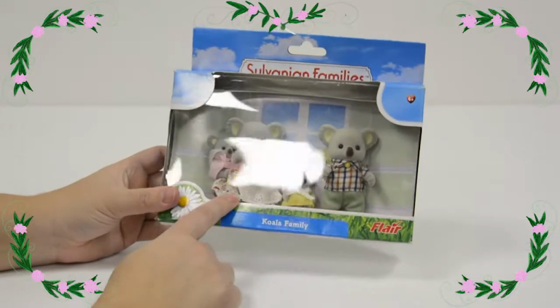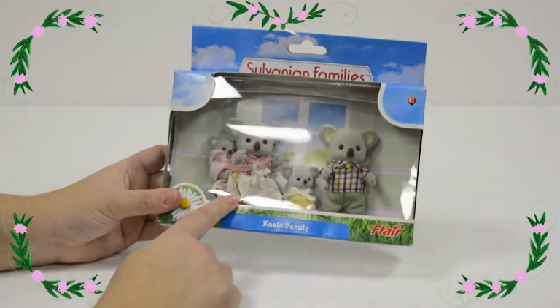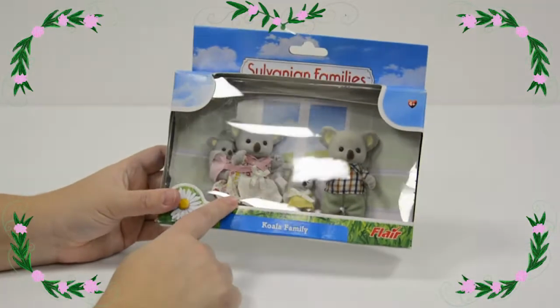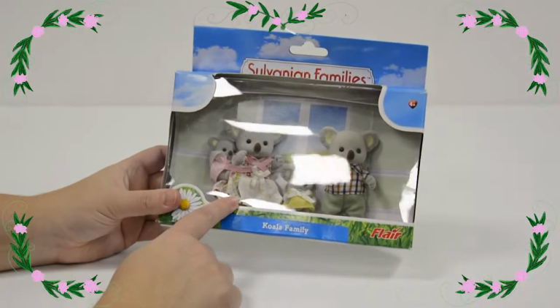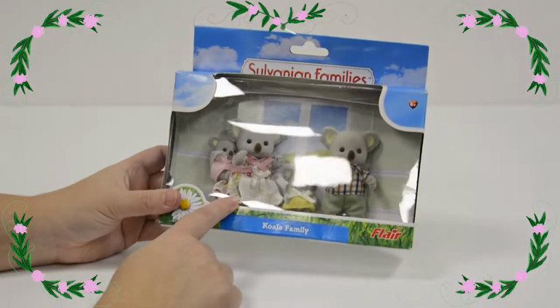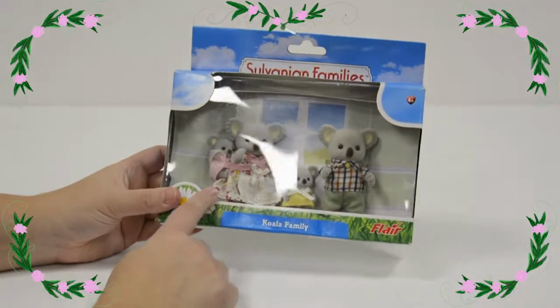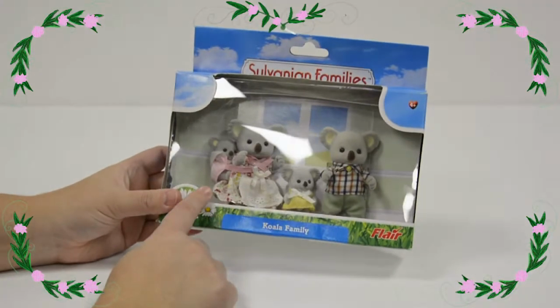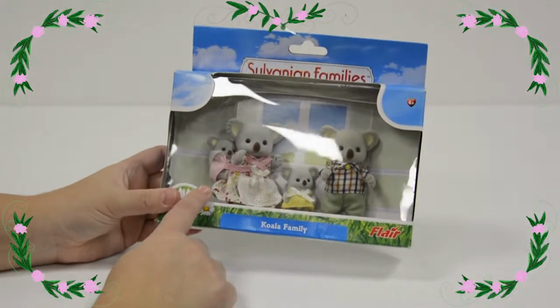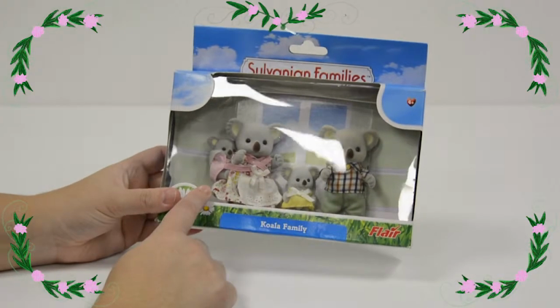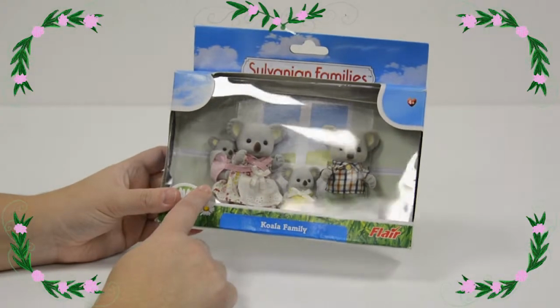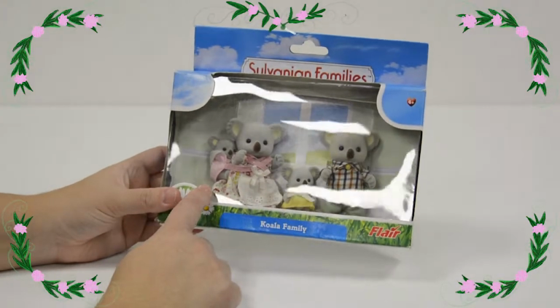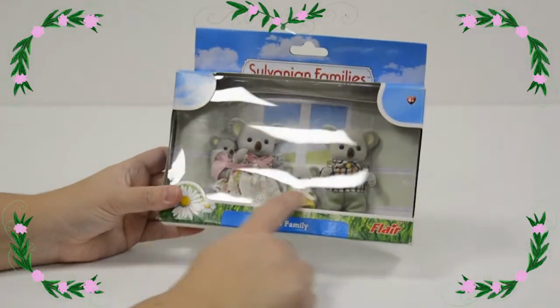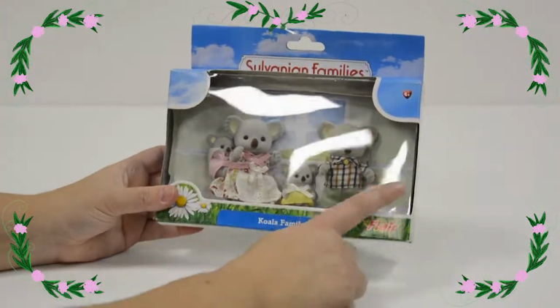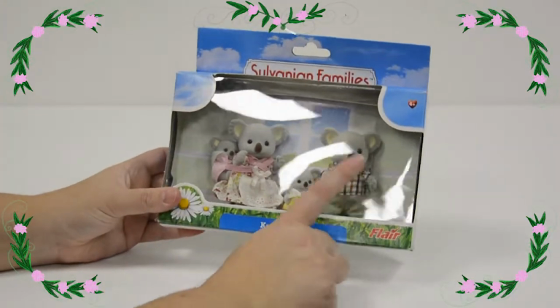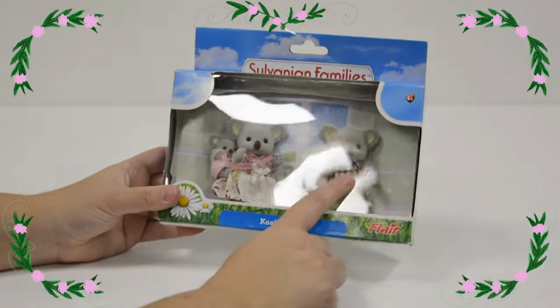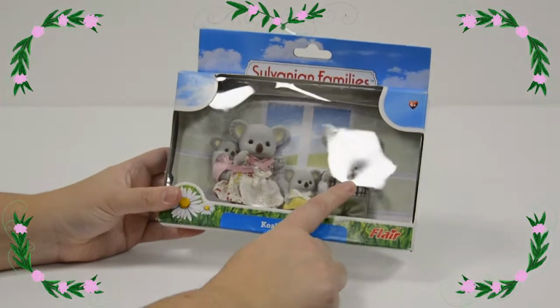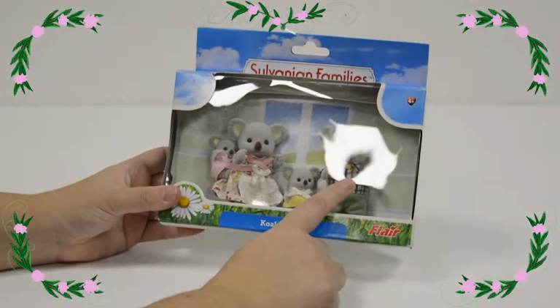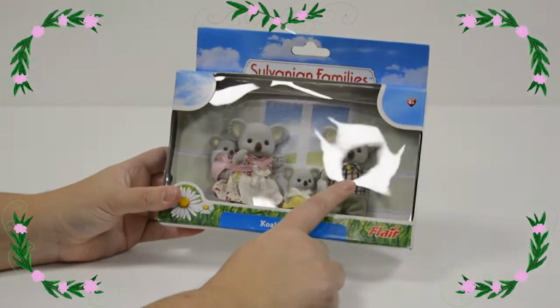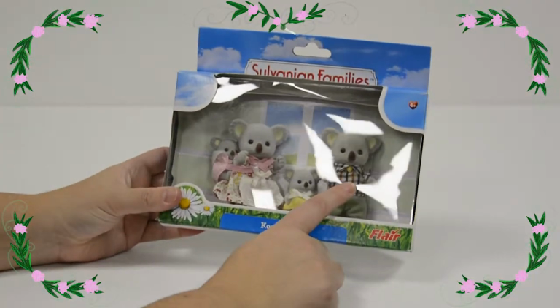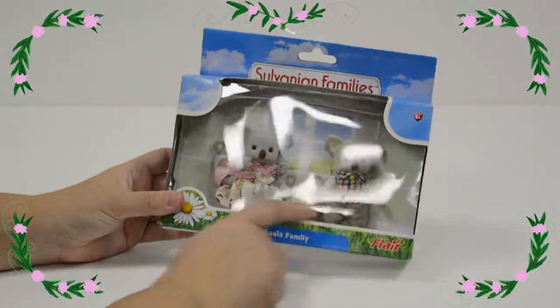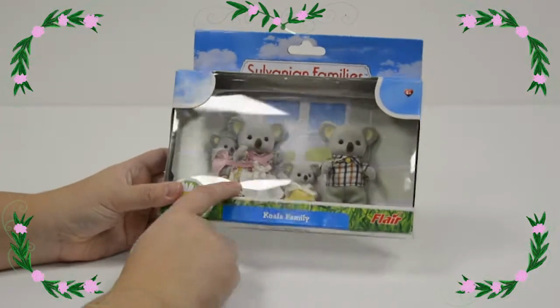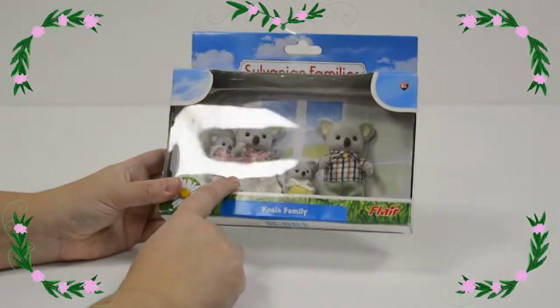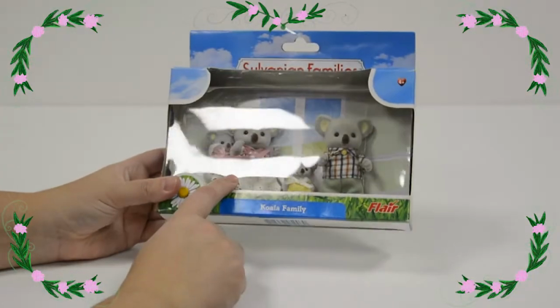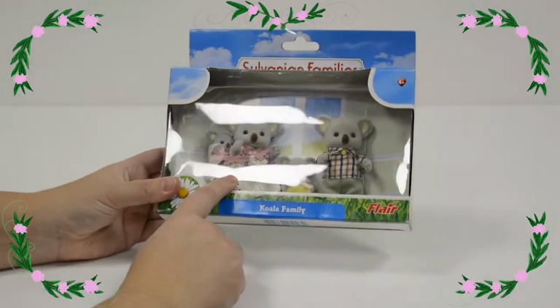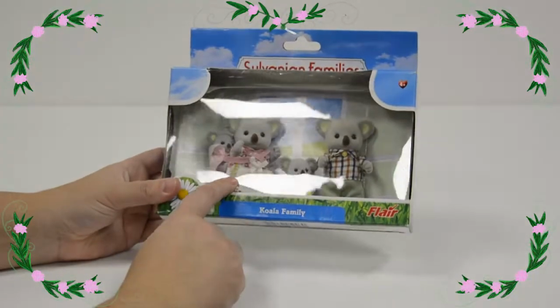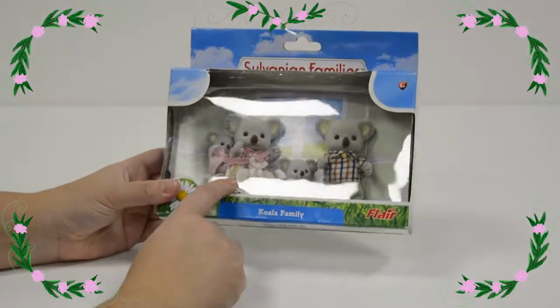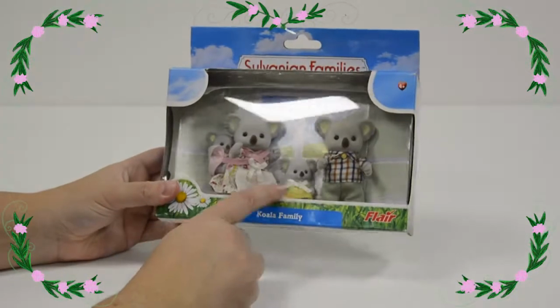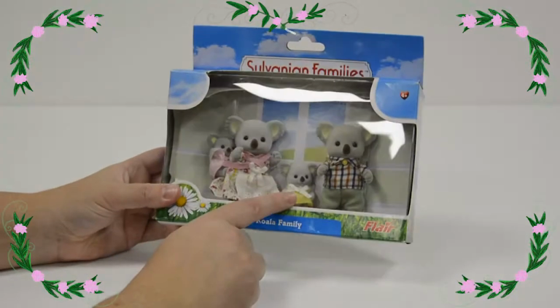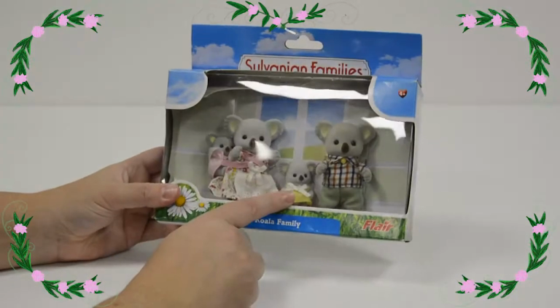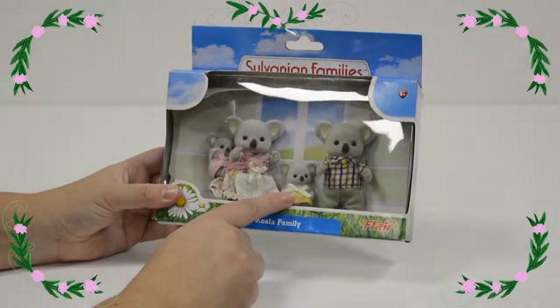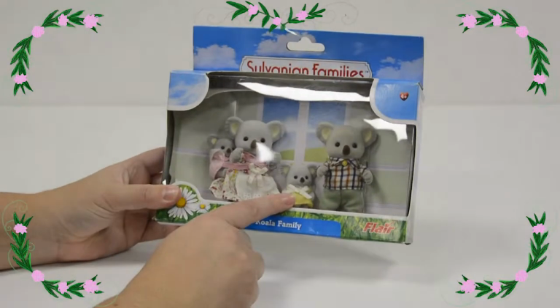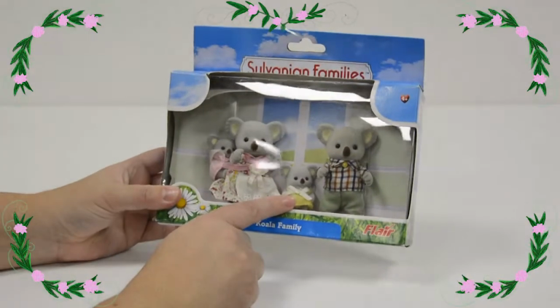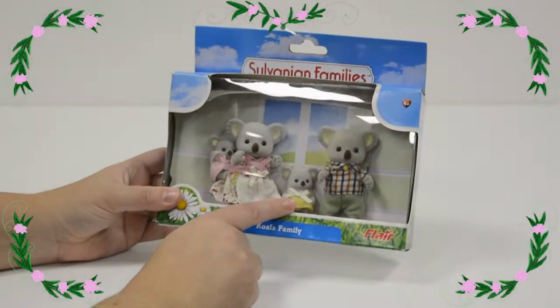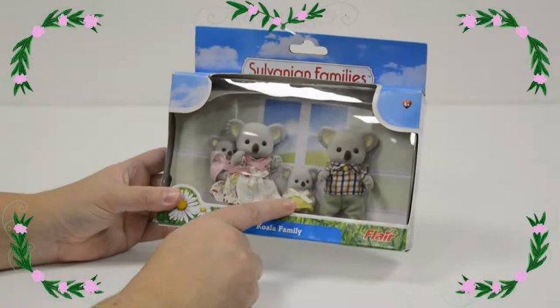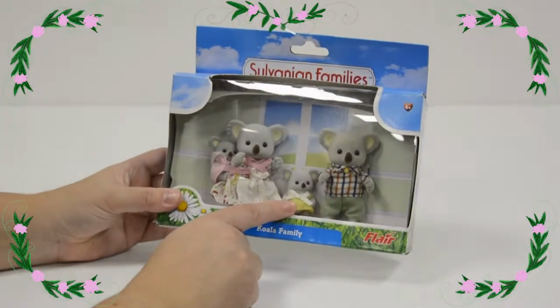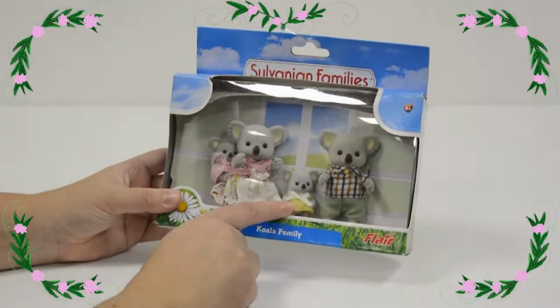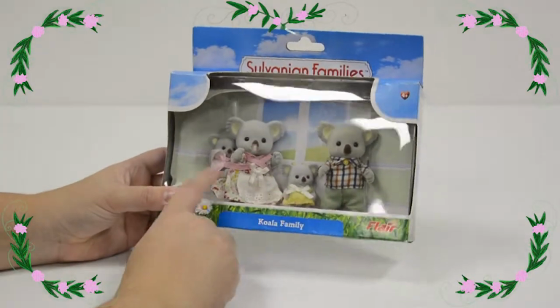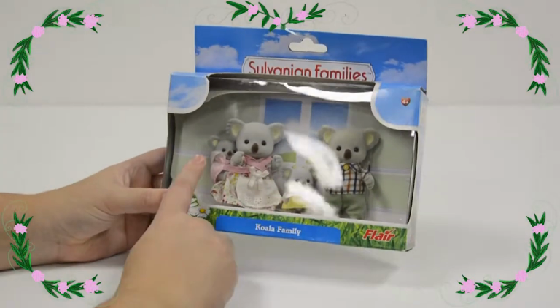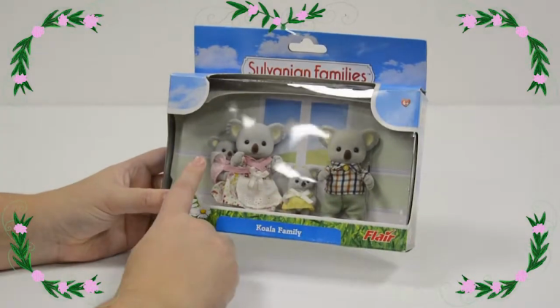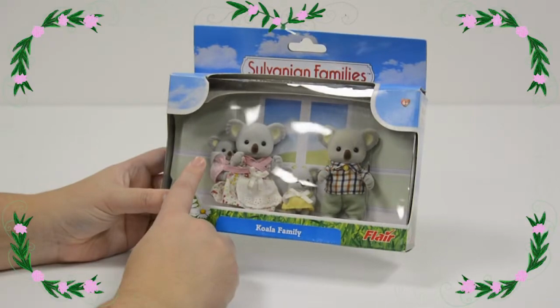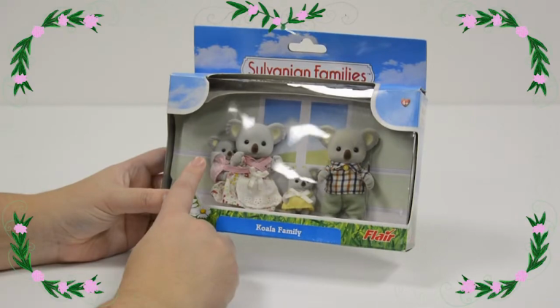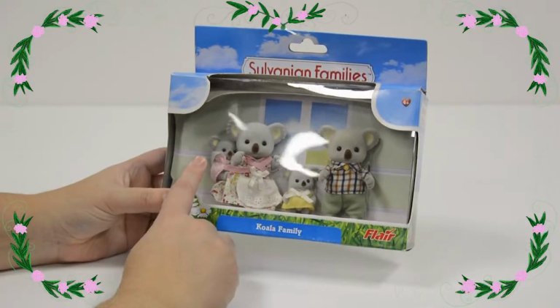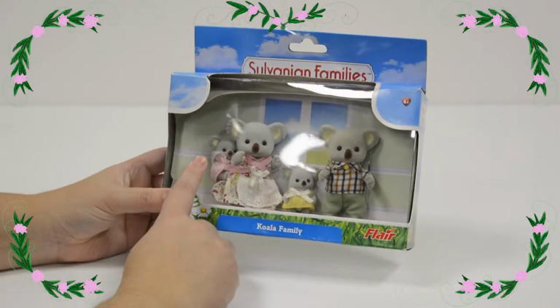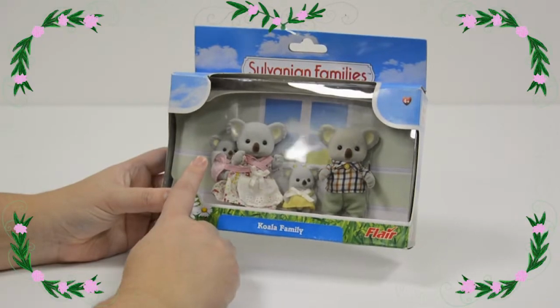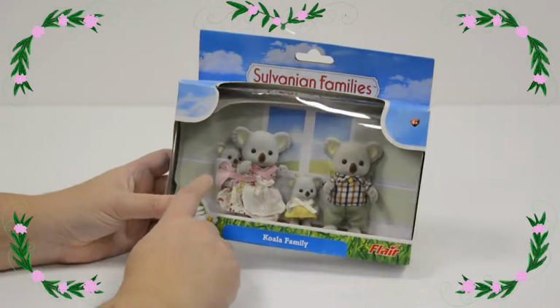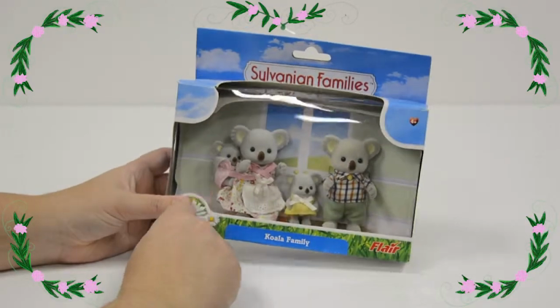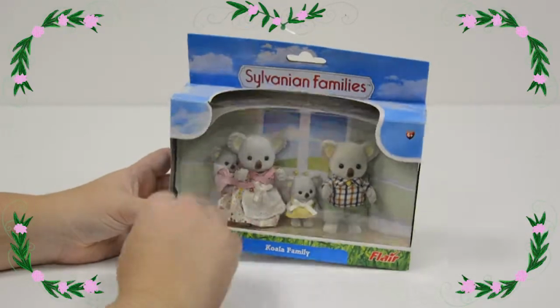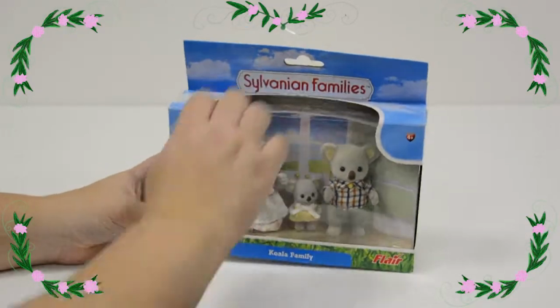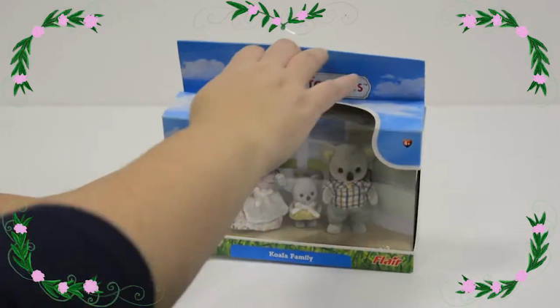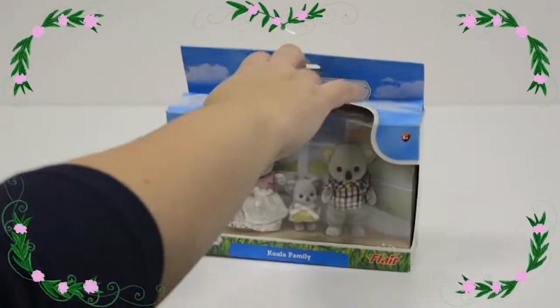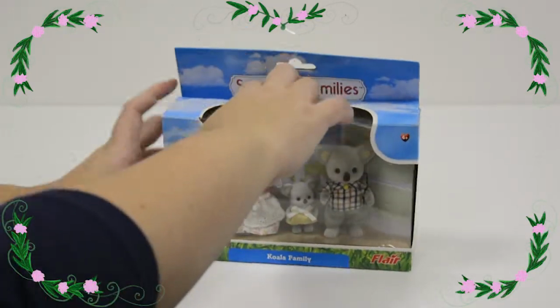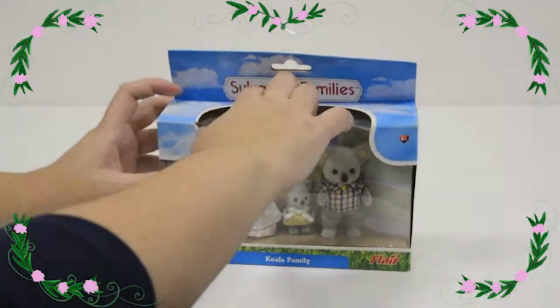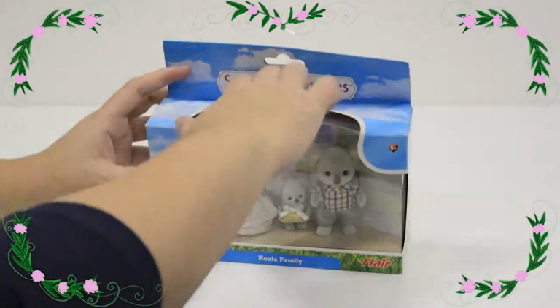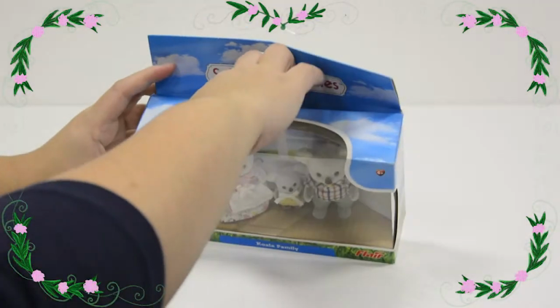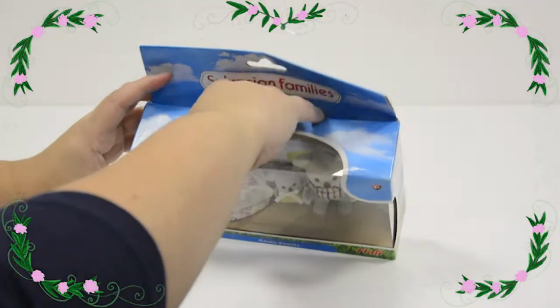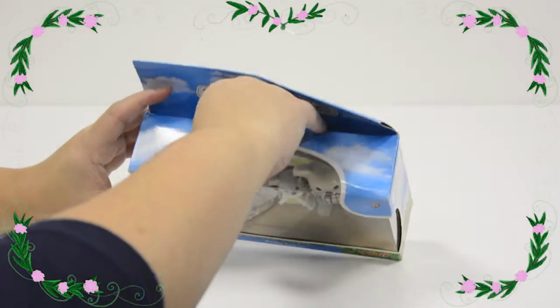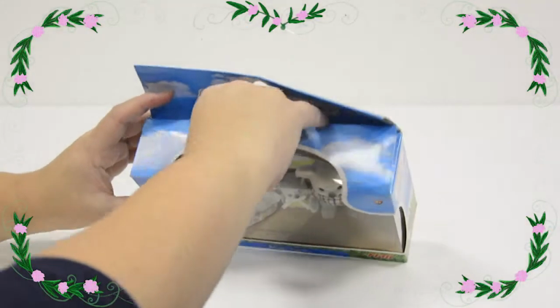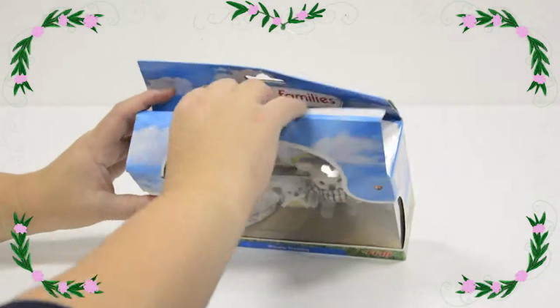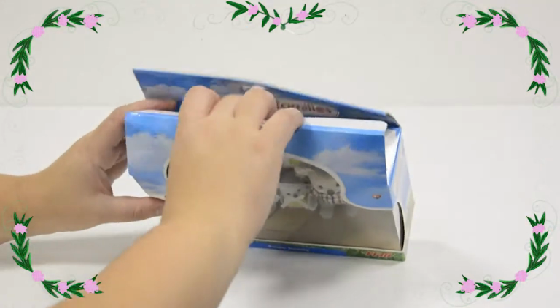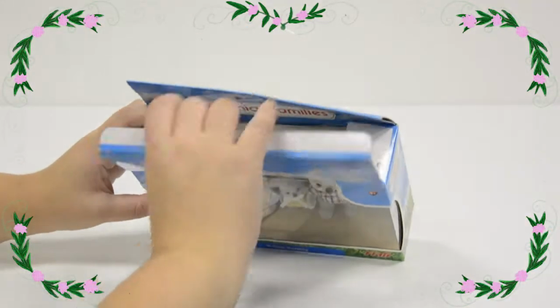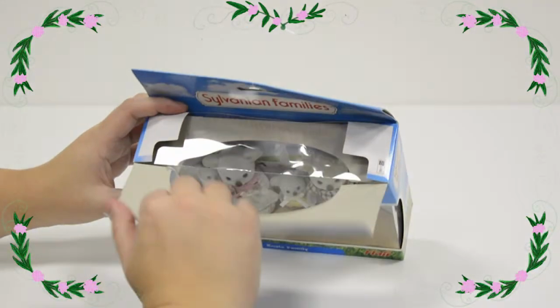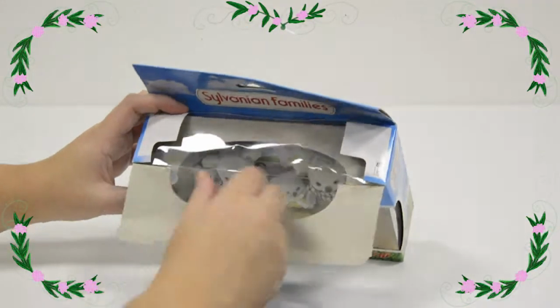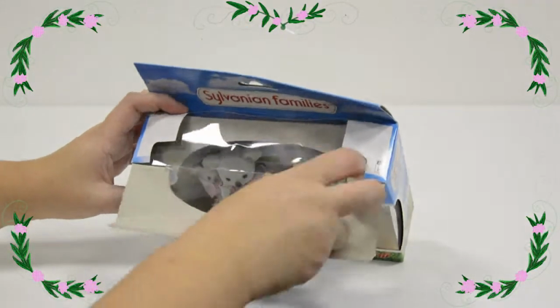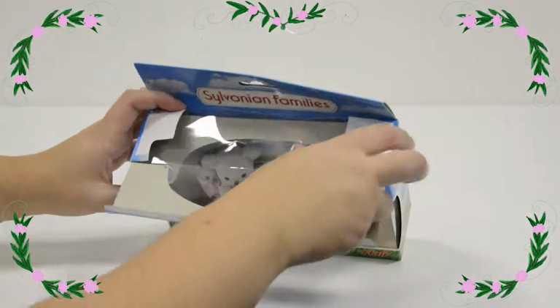Inside we've got the whole family with a daddy koala, mummy koala and two little baby koalas. So let's open up the box and take a look.